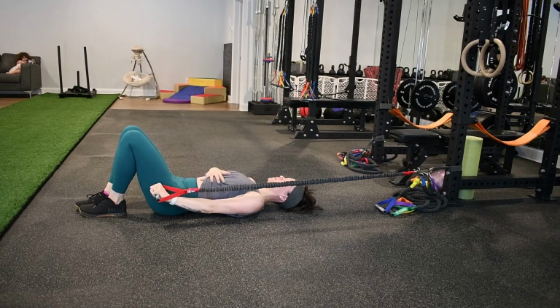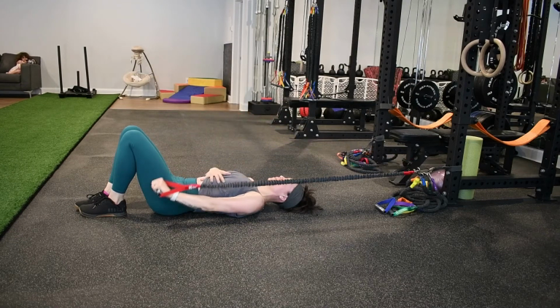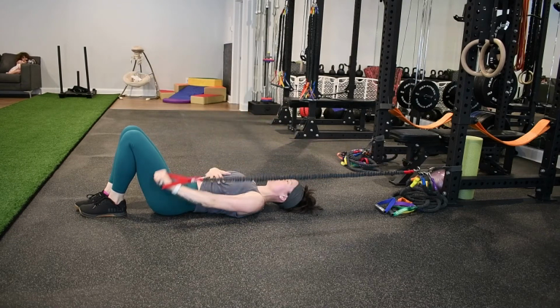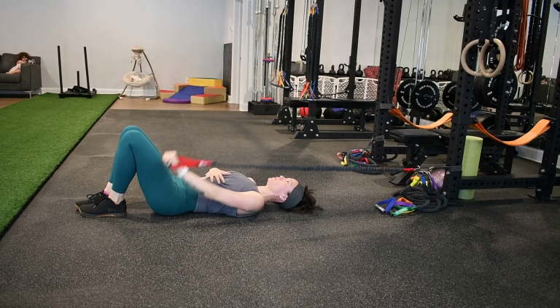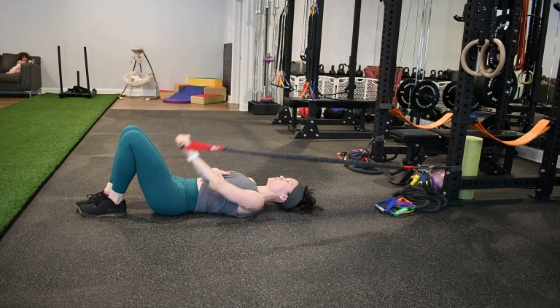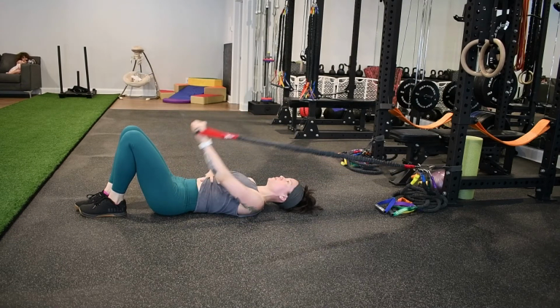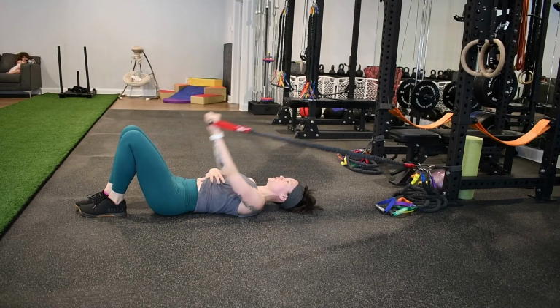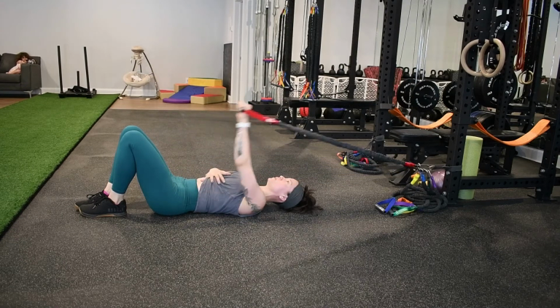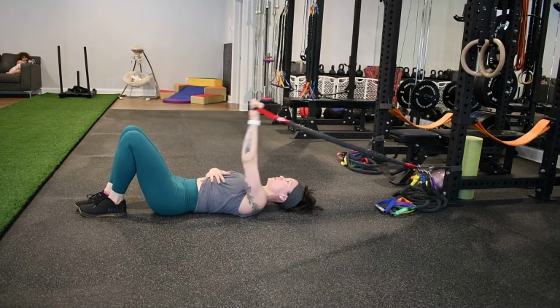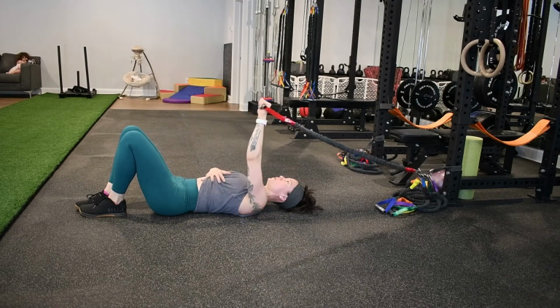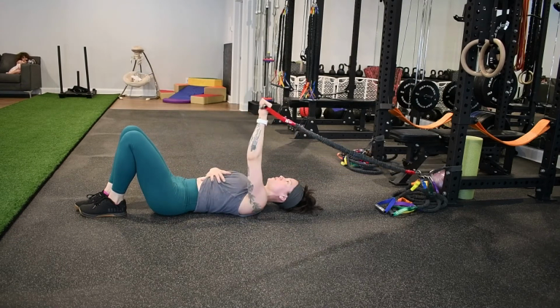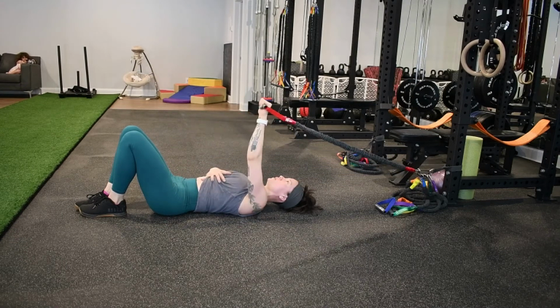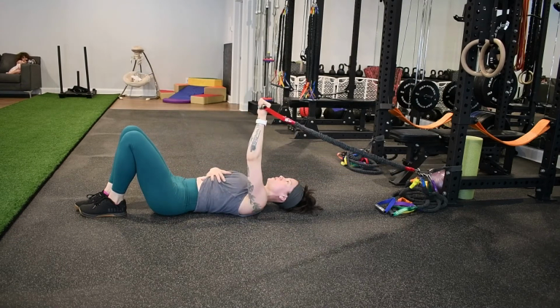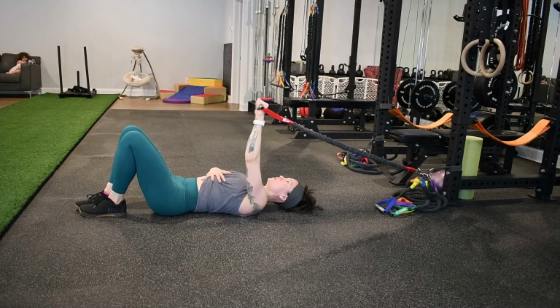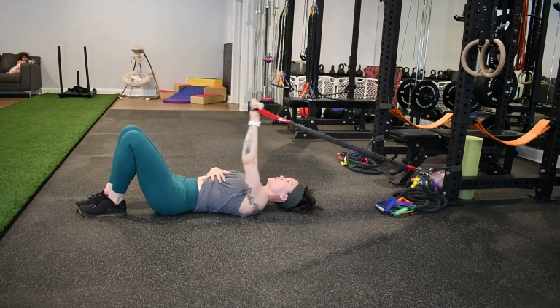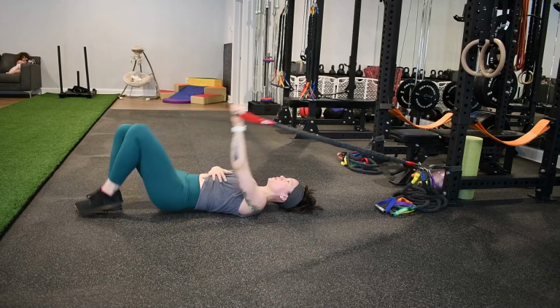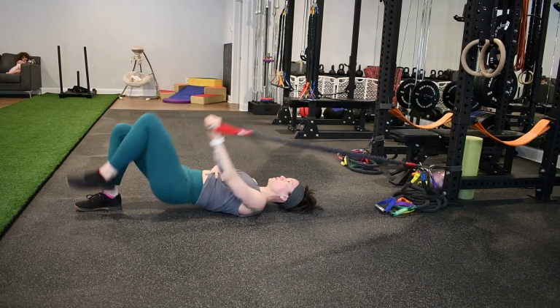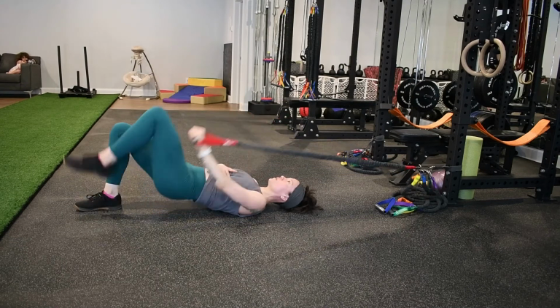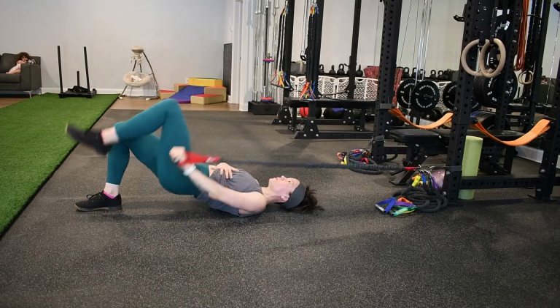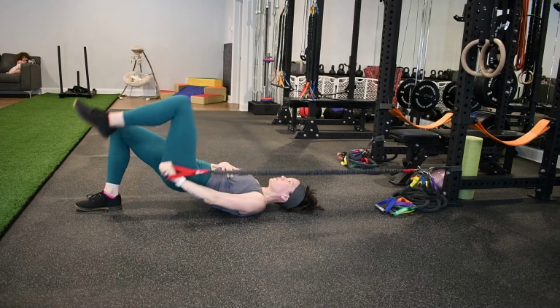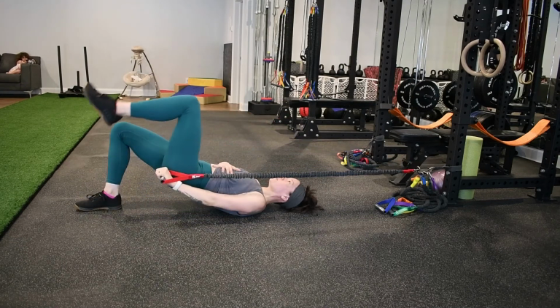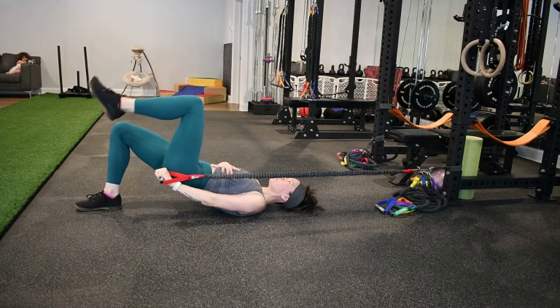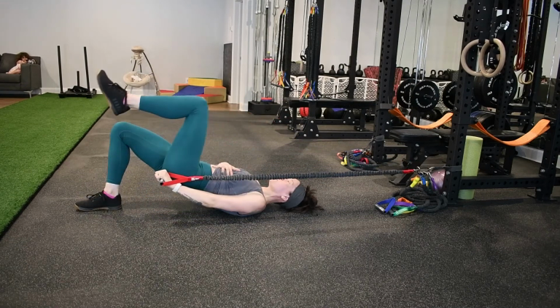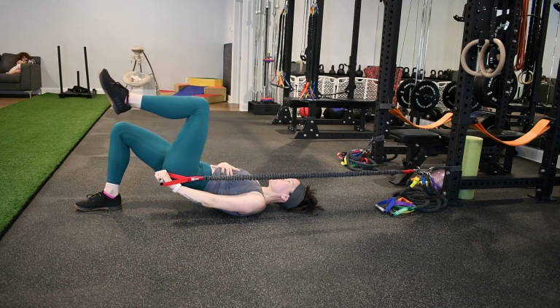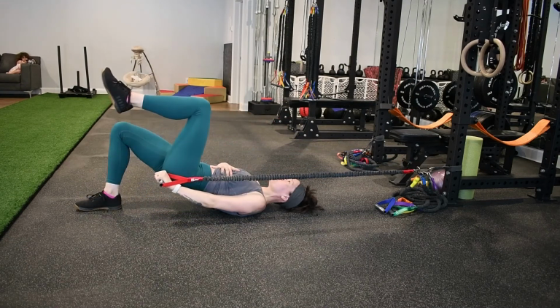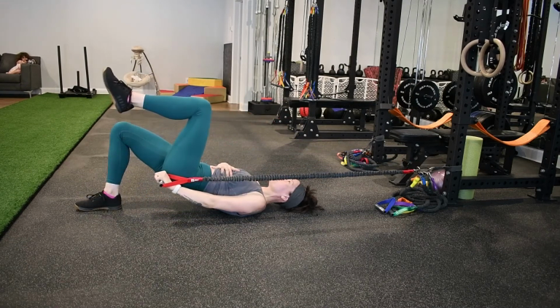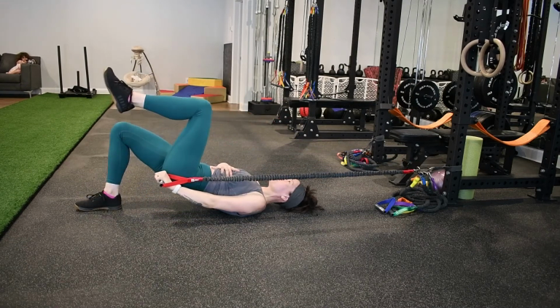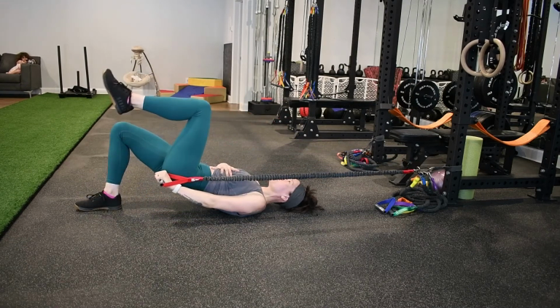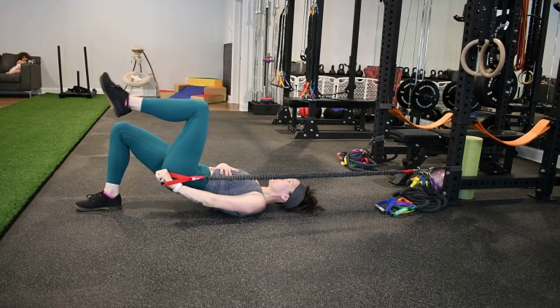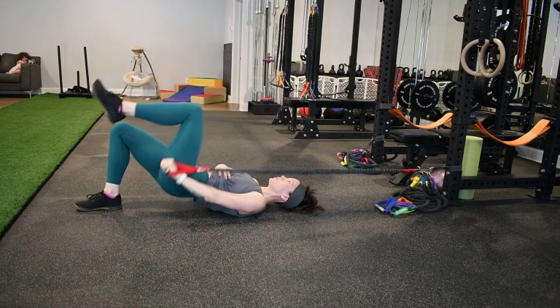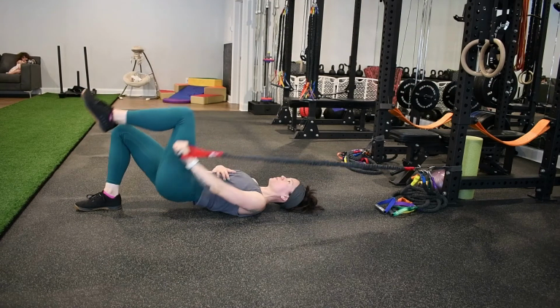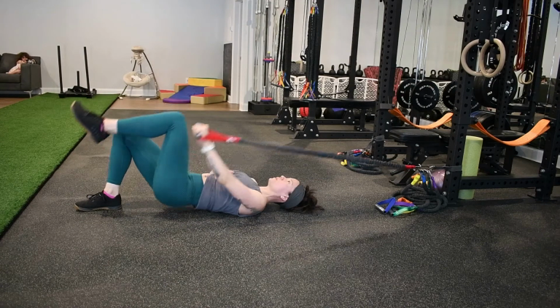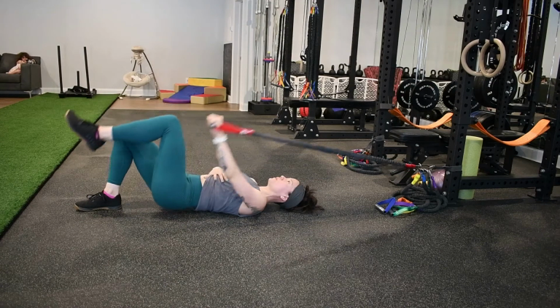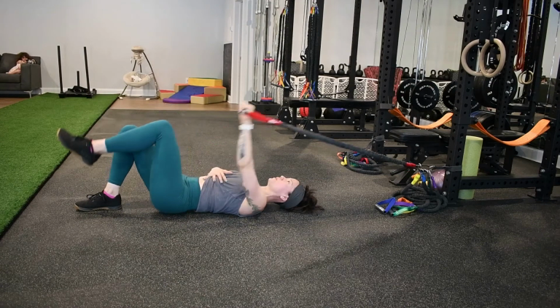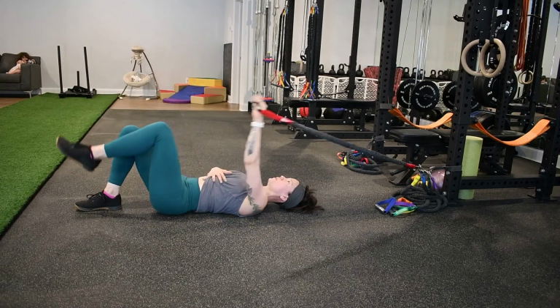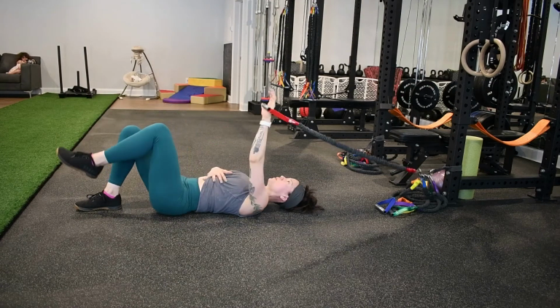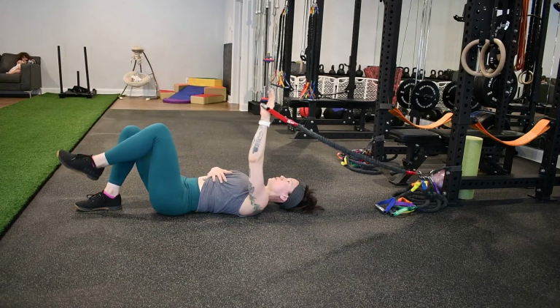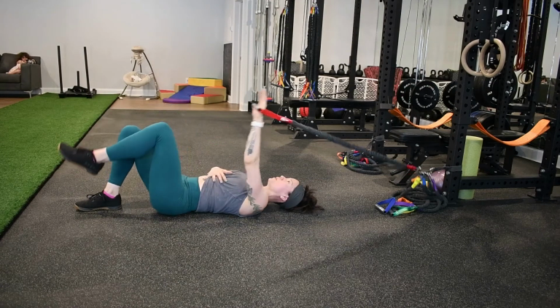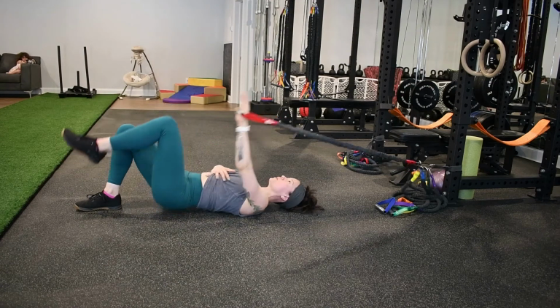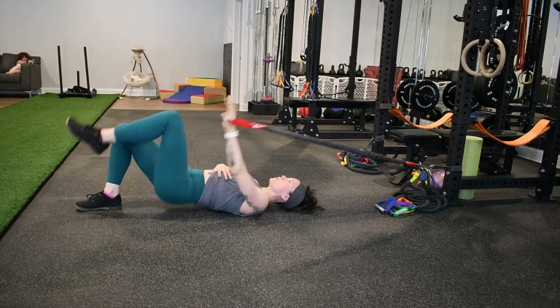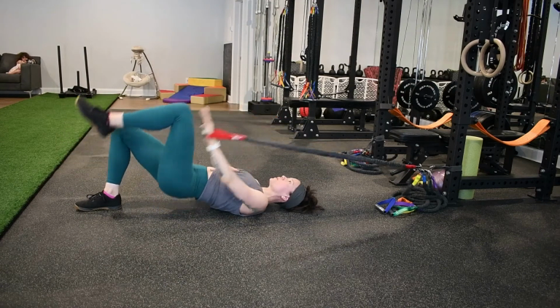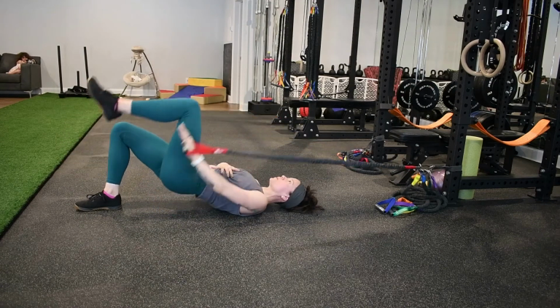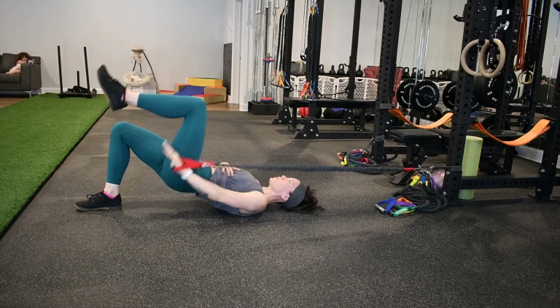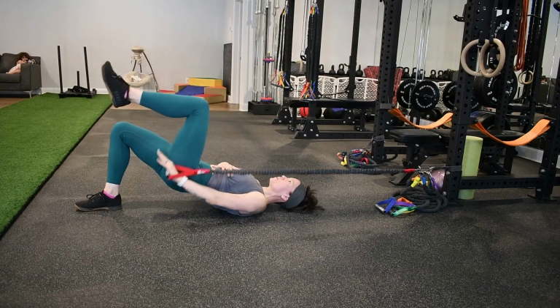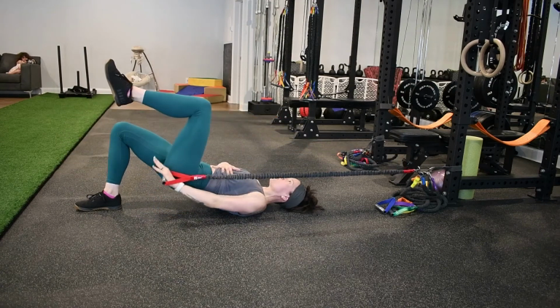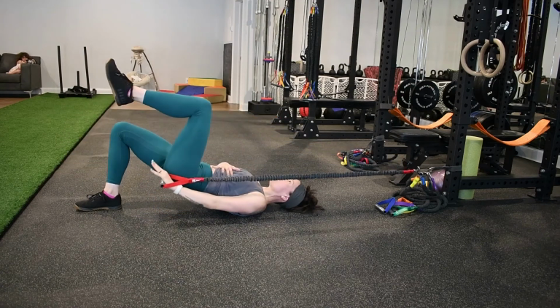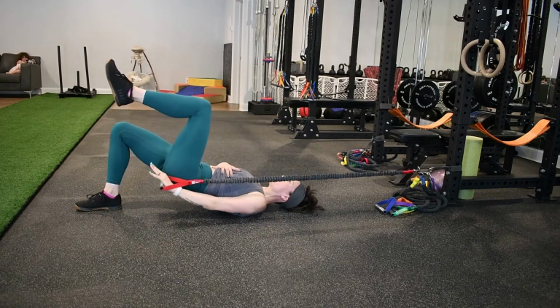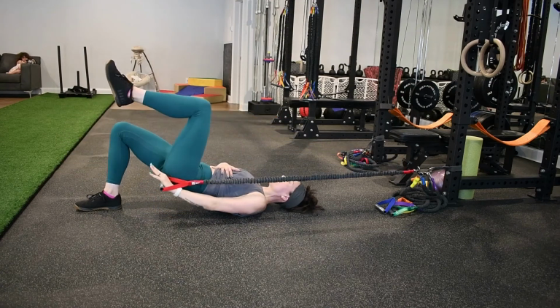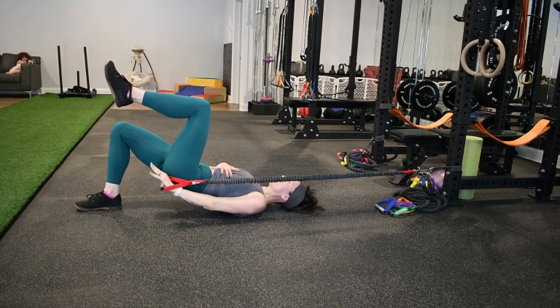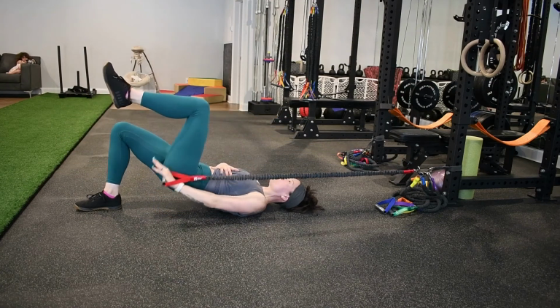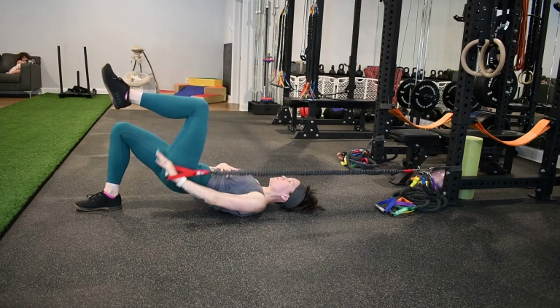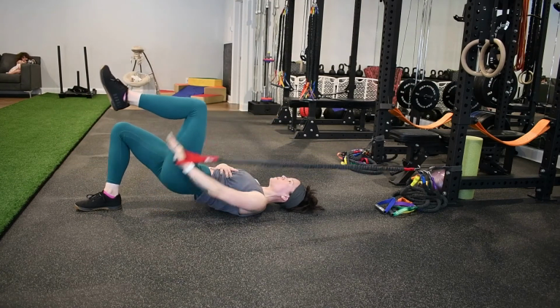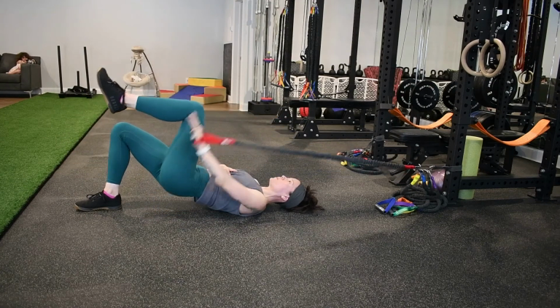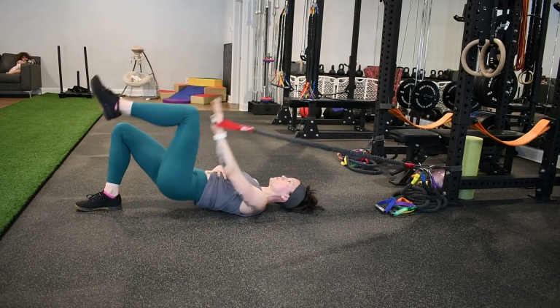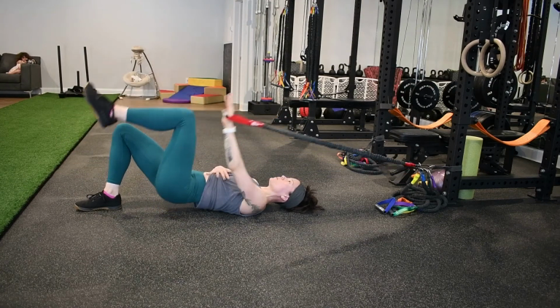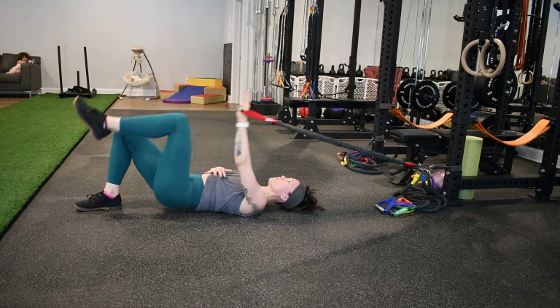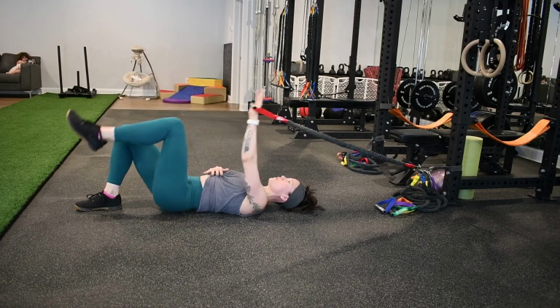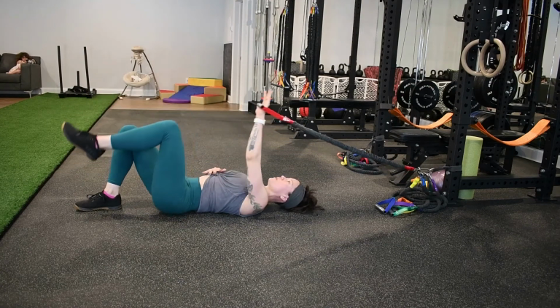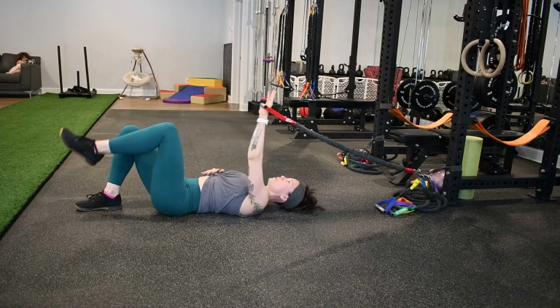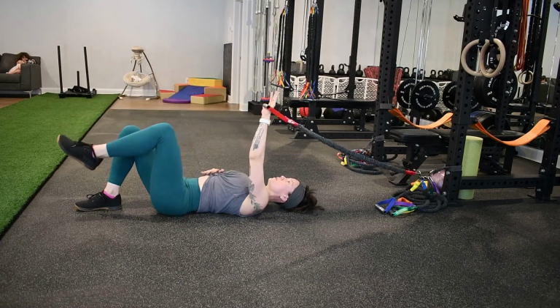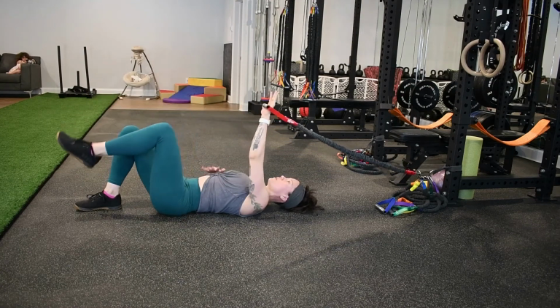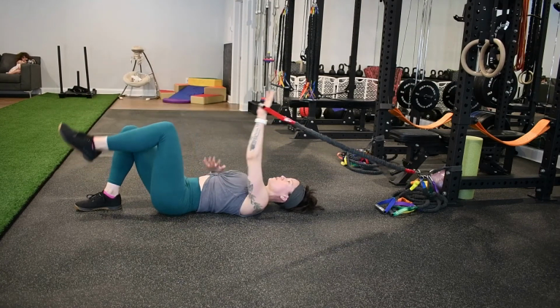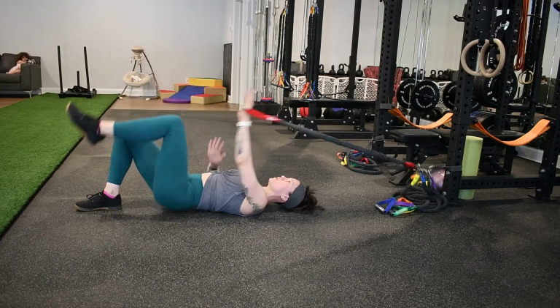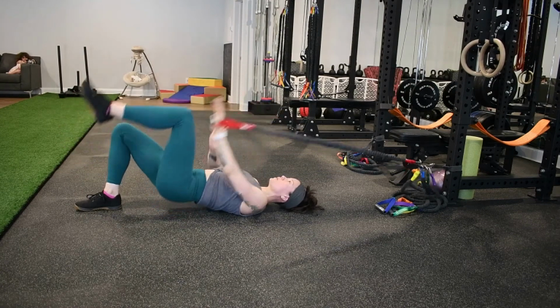The next component is going to be the single leg. The opposite foot is going to stay down as you exhale to push the hips up and pull down.